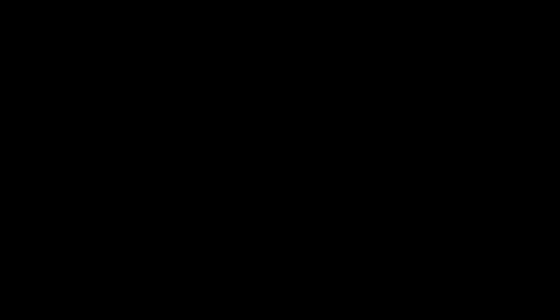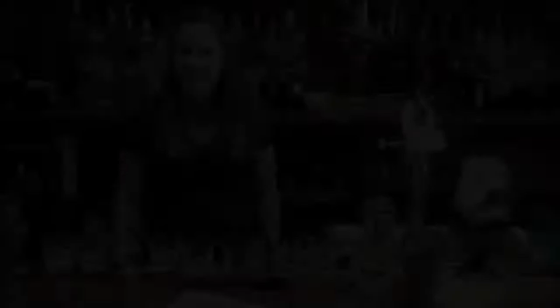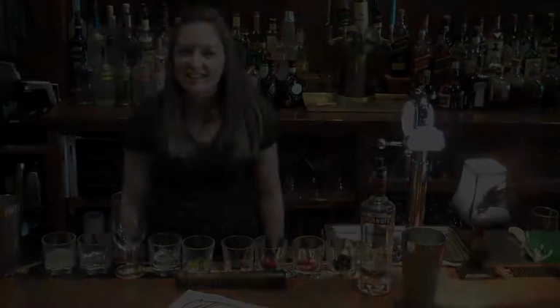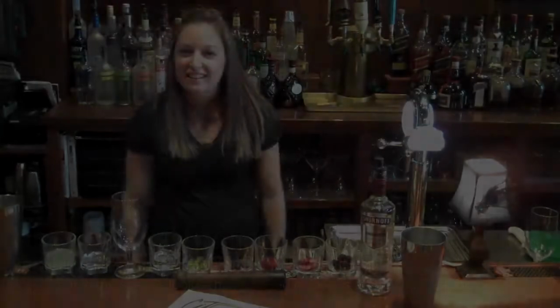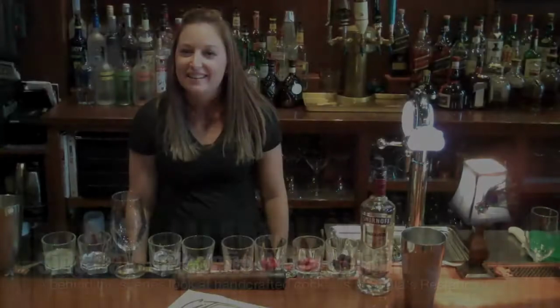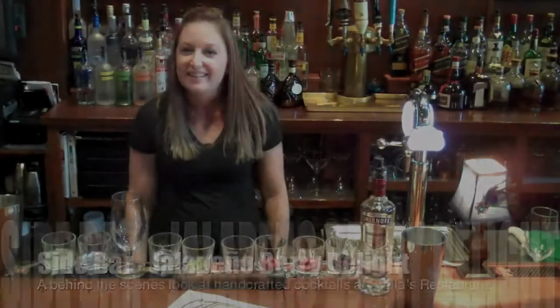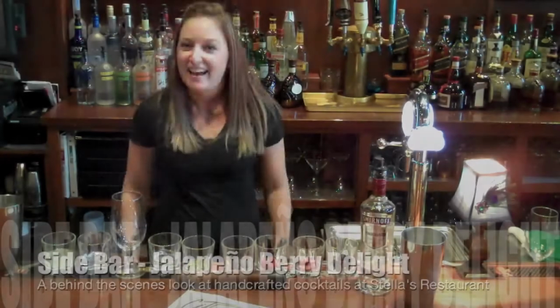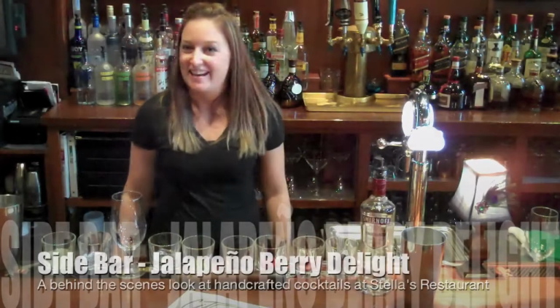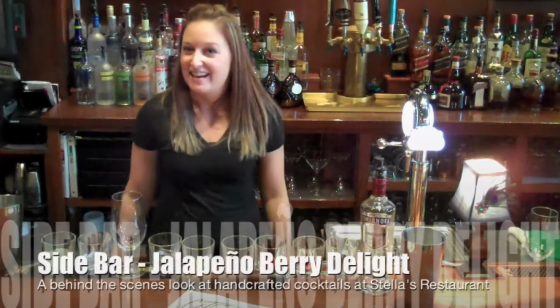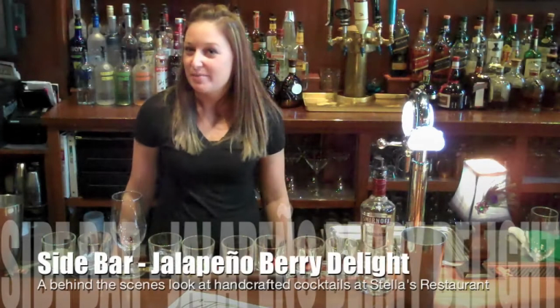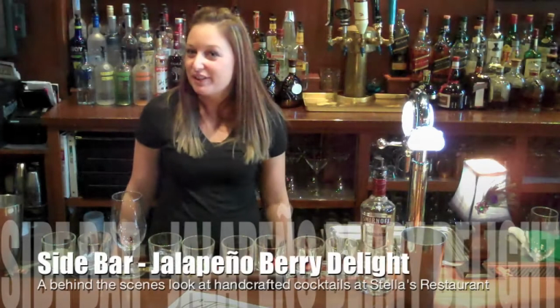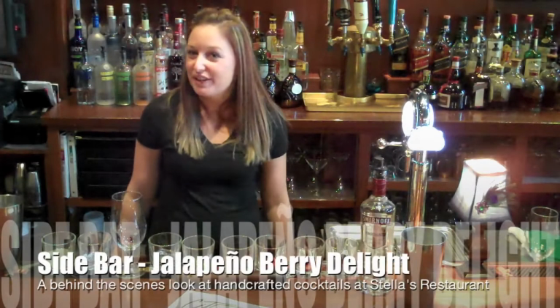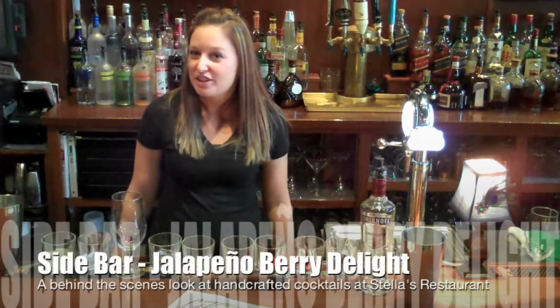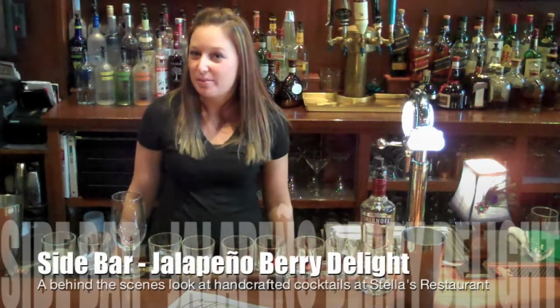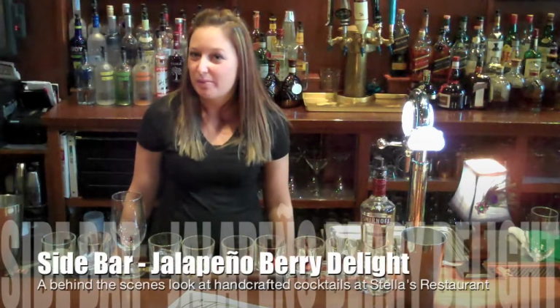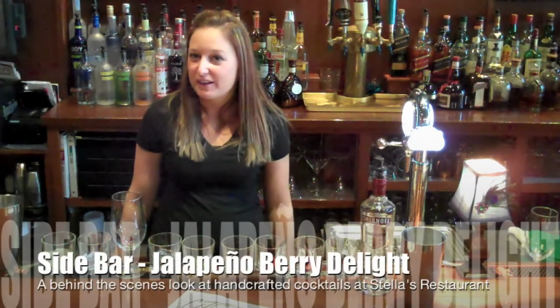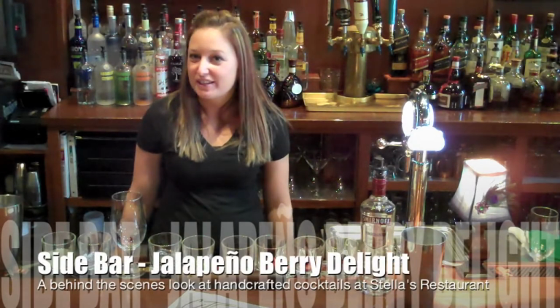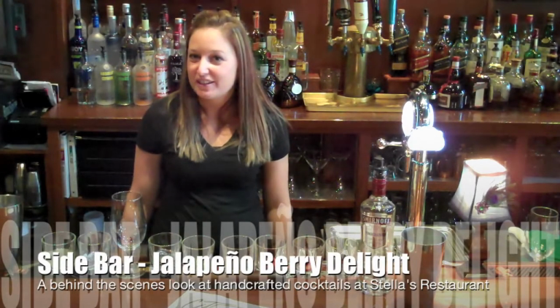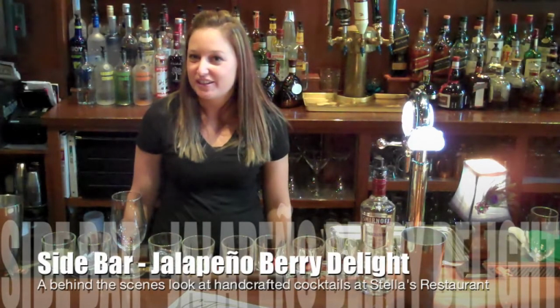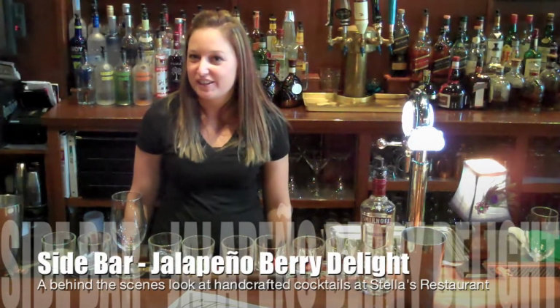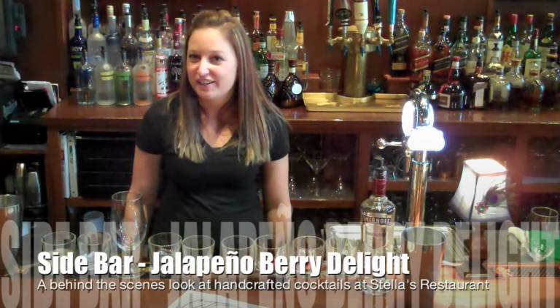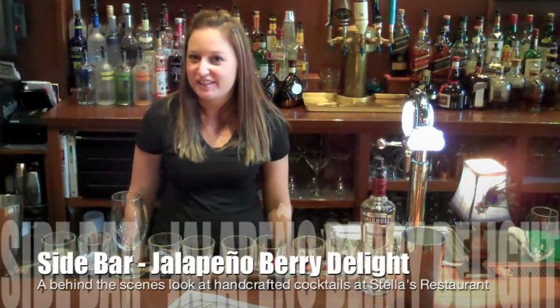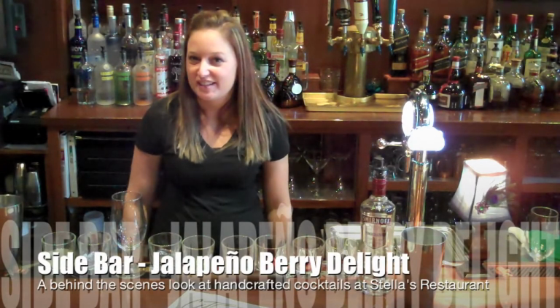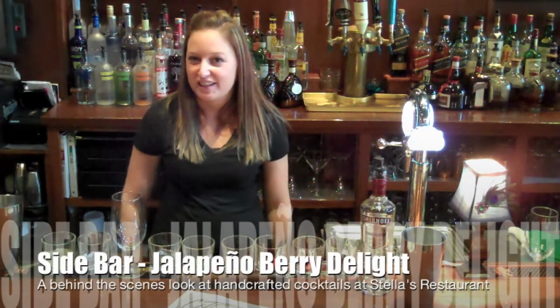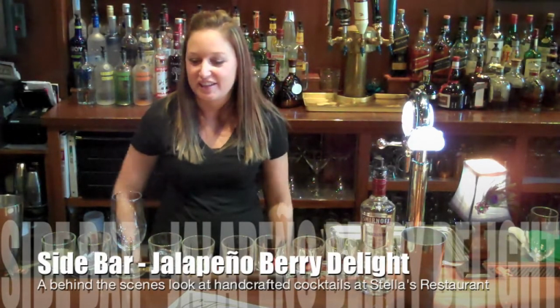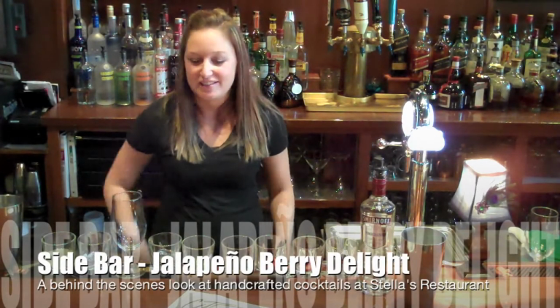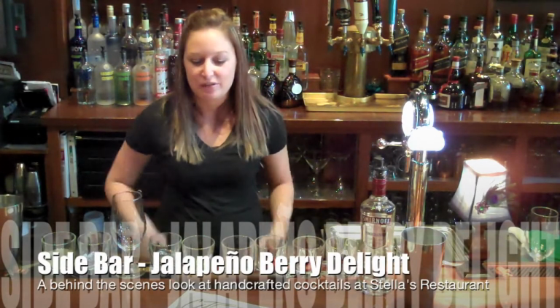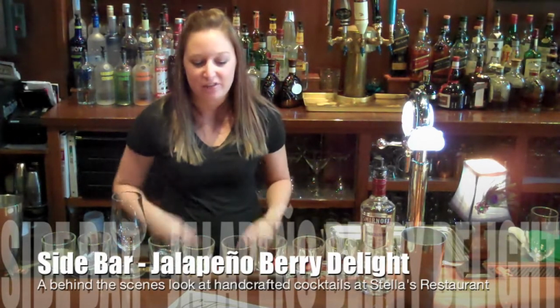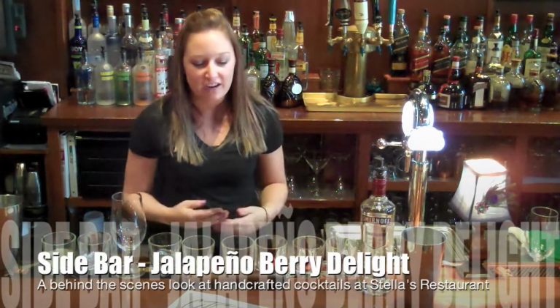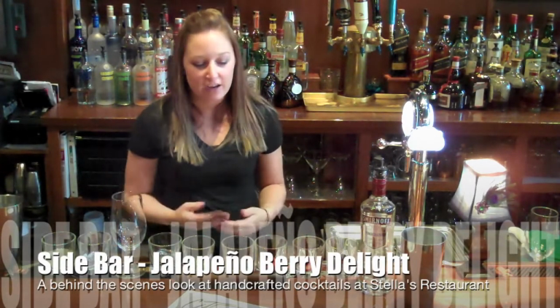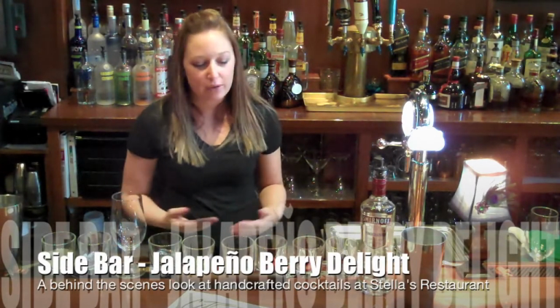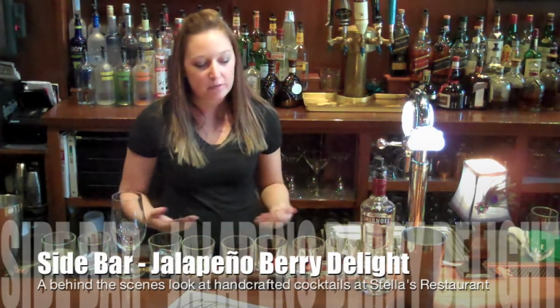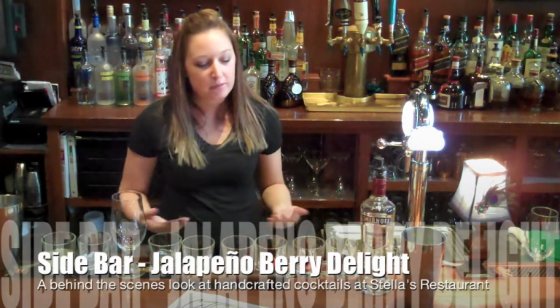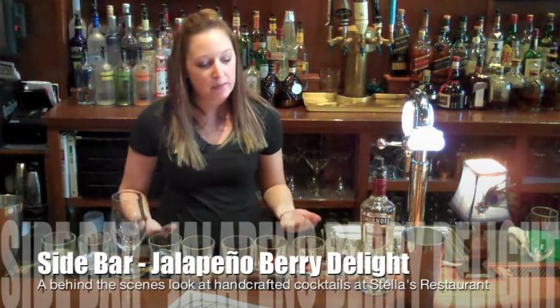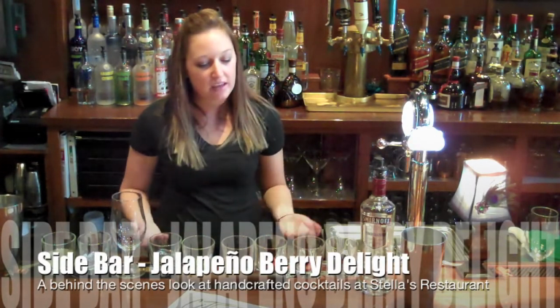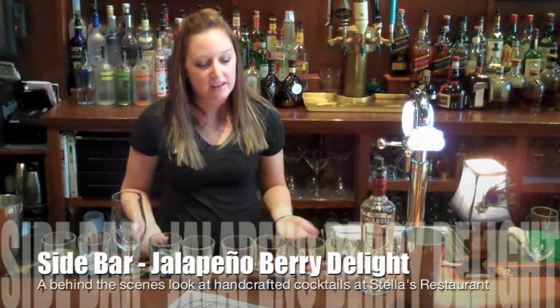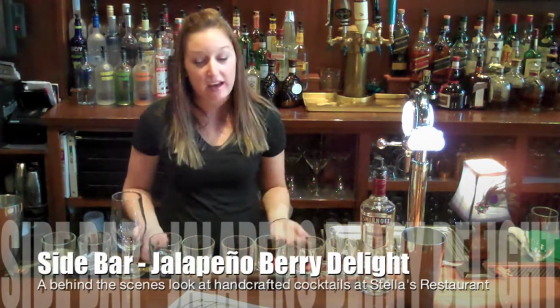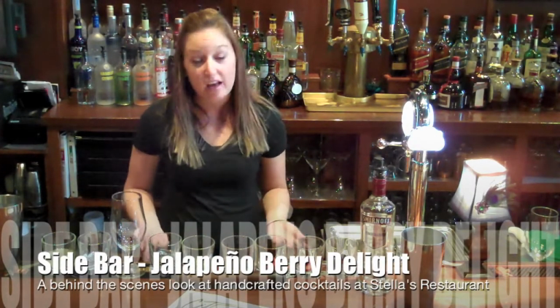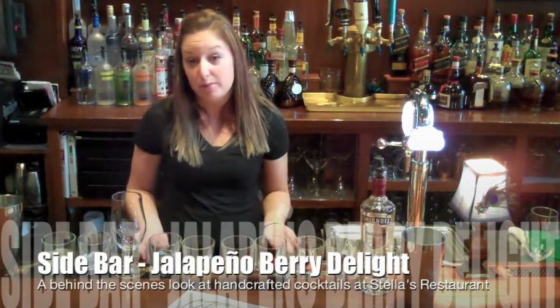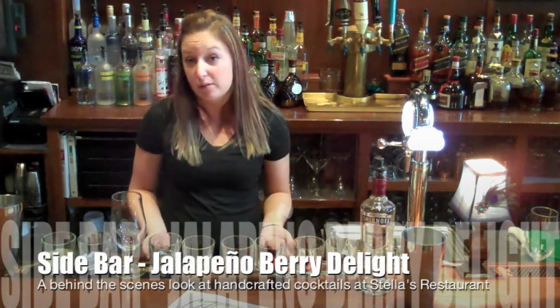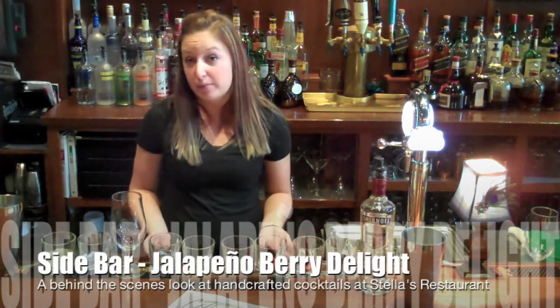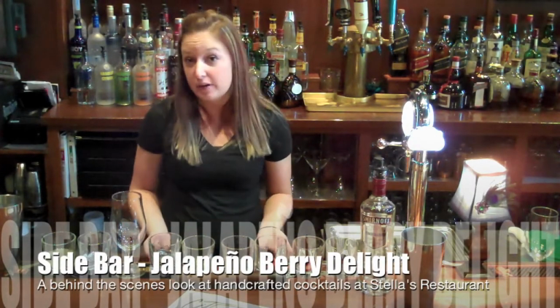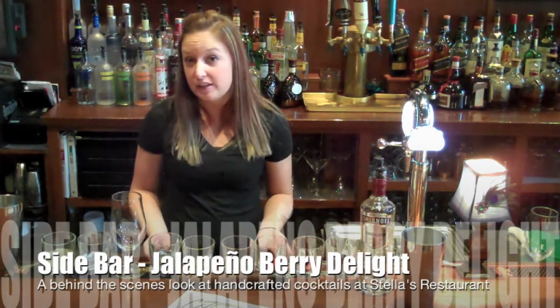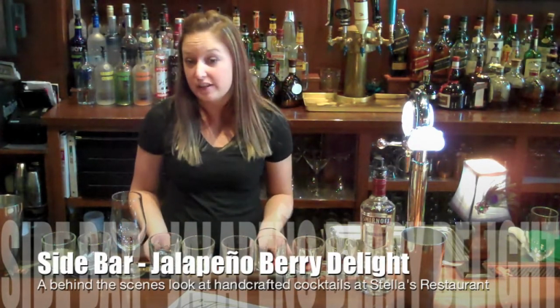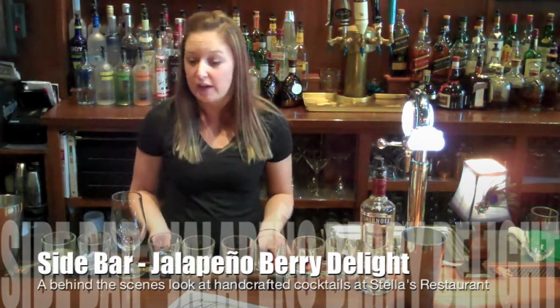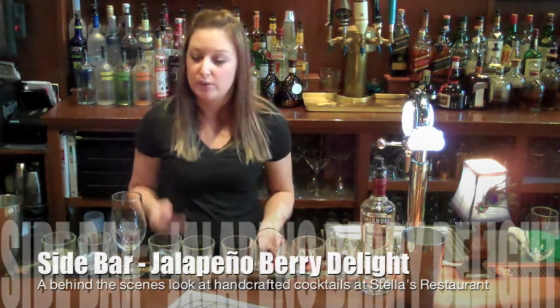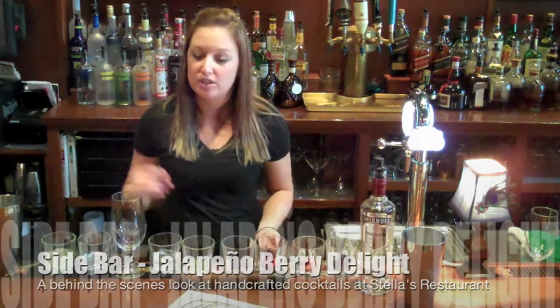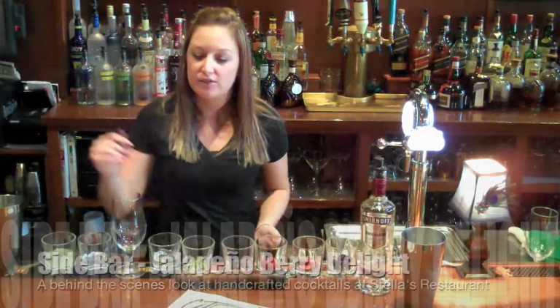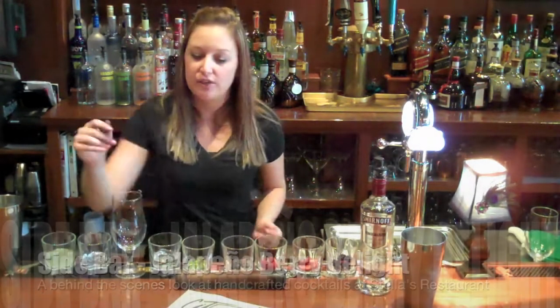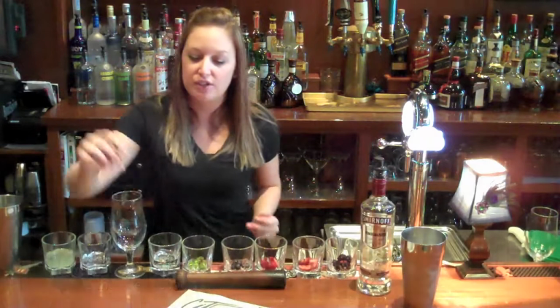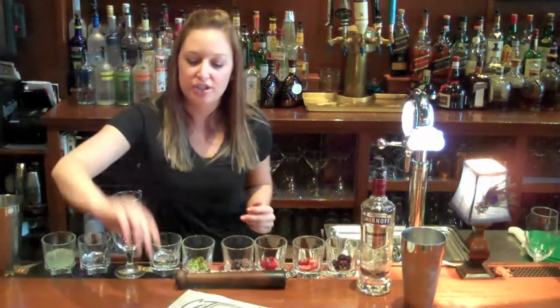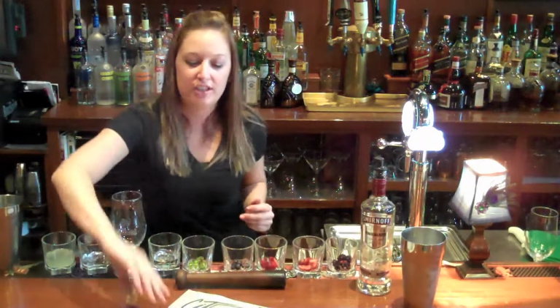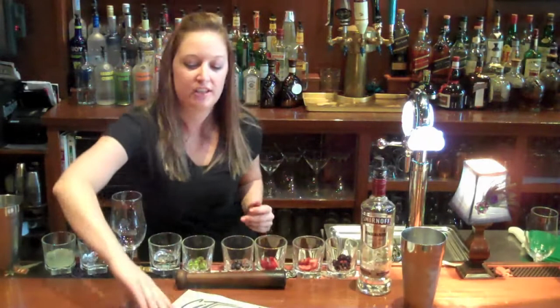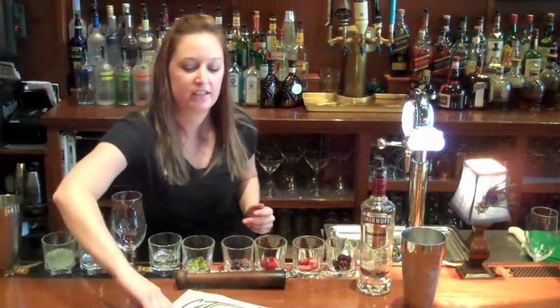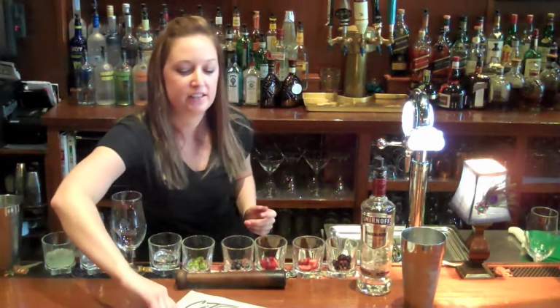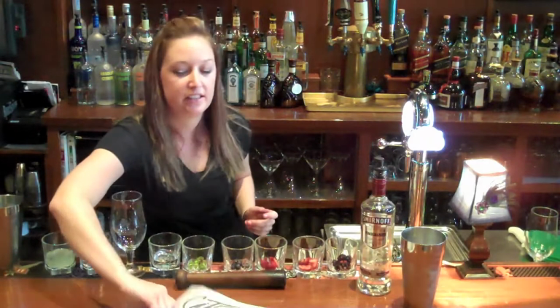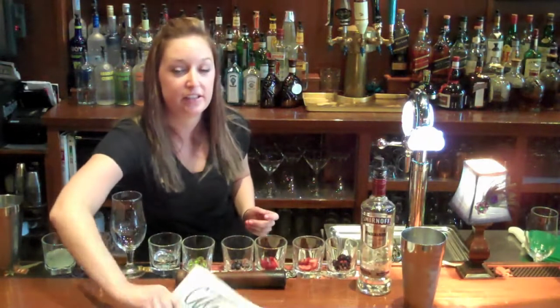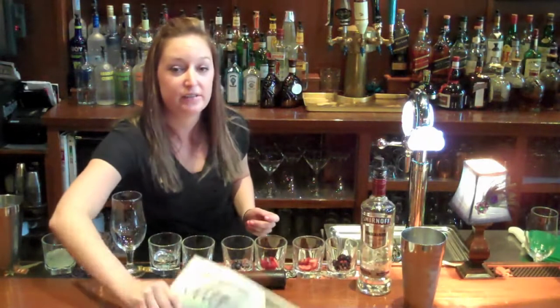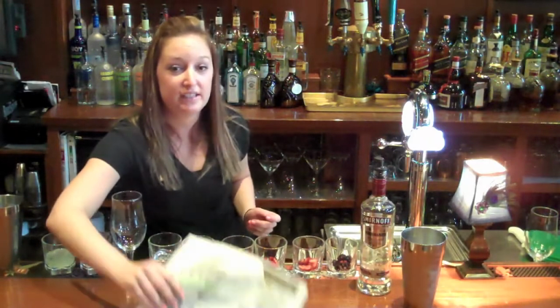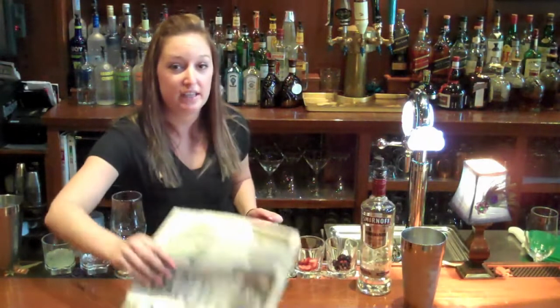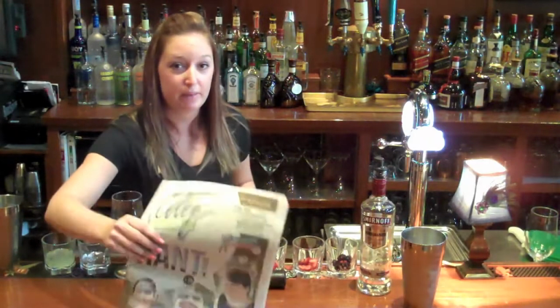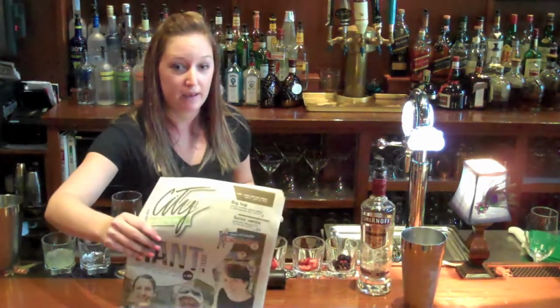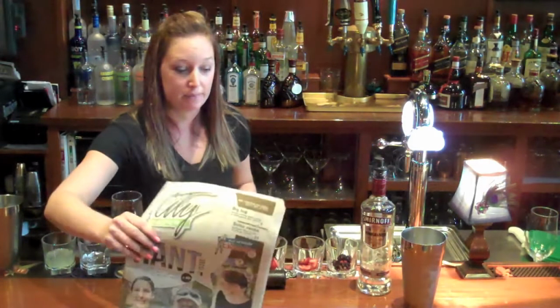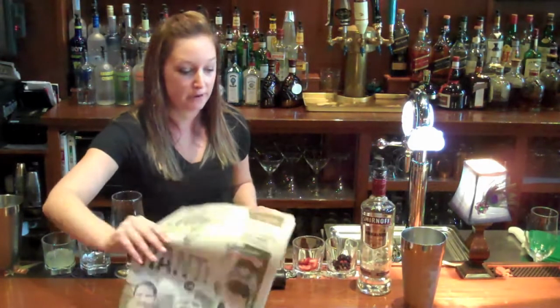Hi, I'm Alicia. I'm a bartender here at Stella's. Right now we're going to be making the Jalapeño Berry Delight, which is featured in the Toledo City Paper.